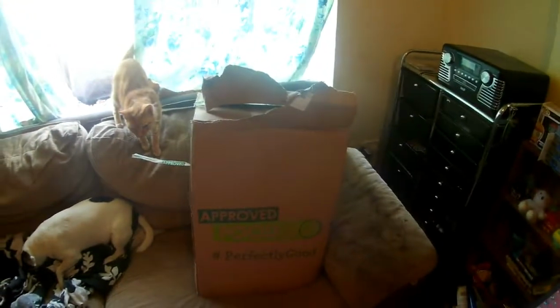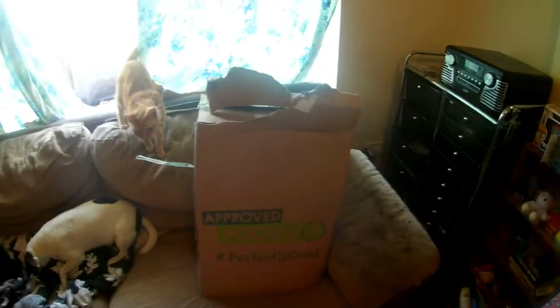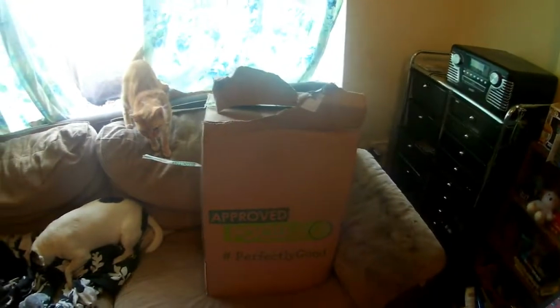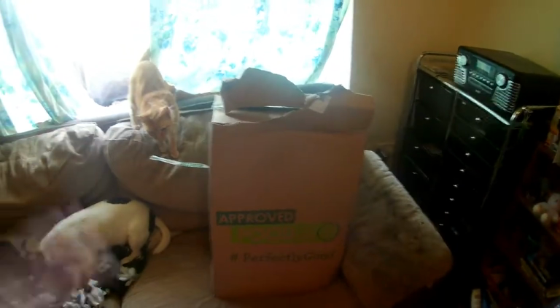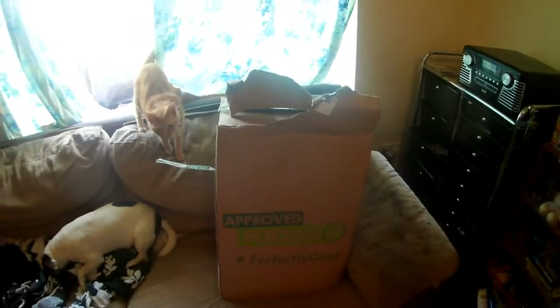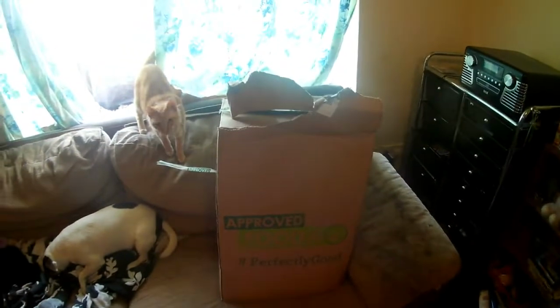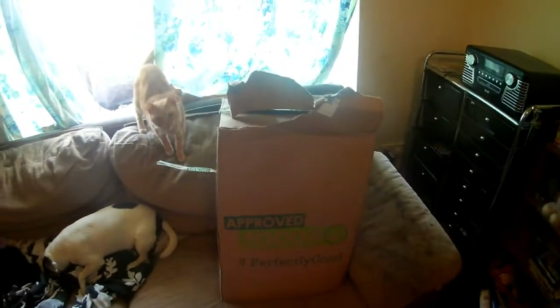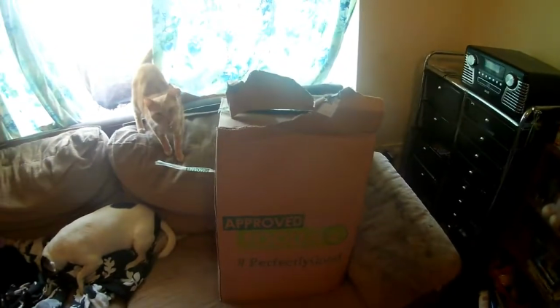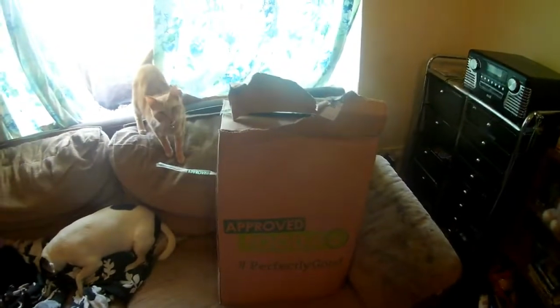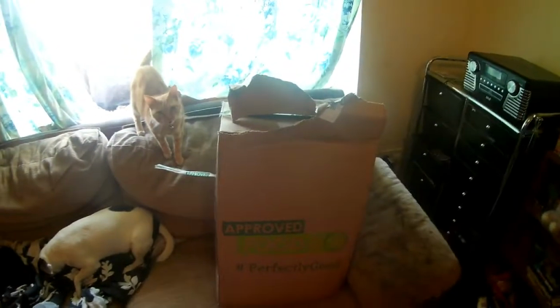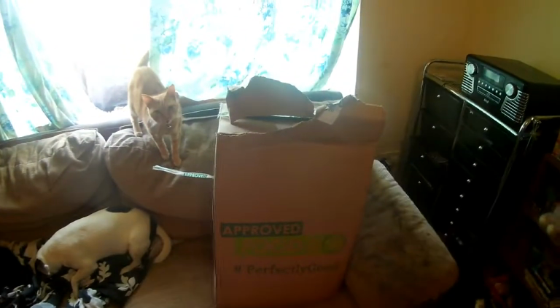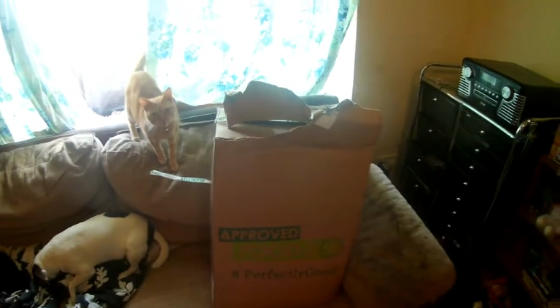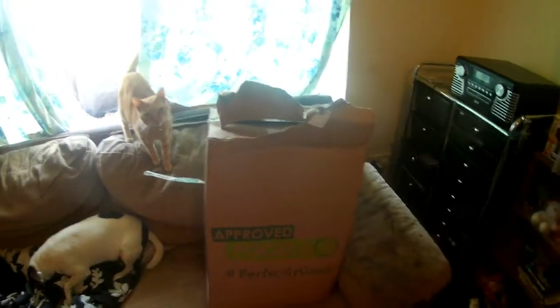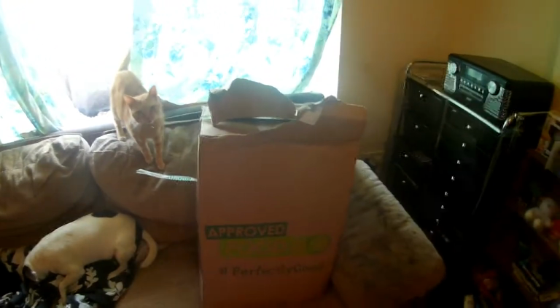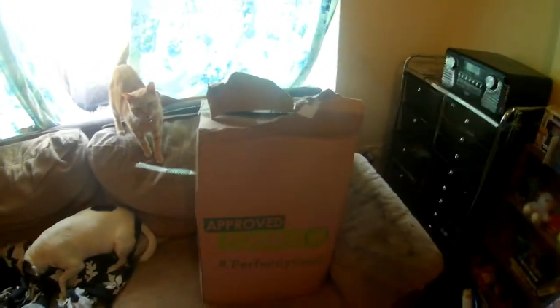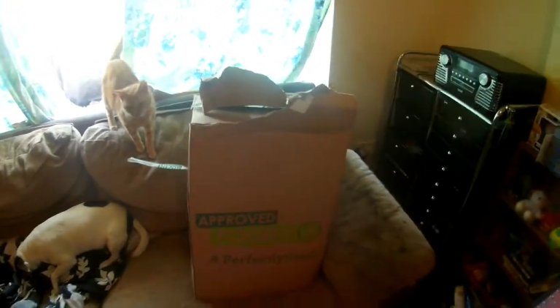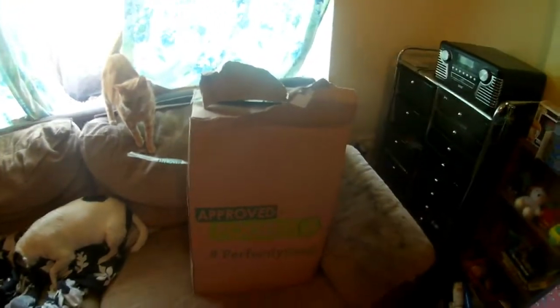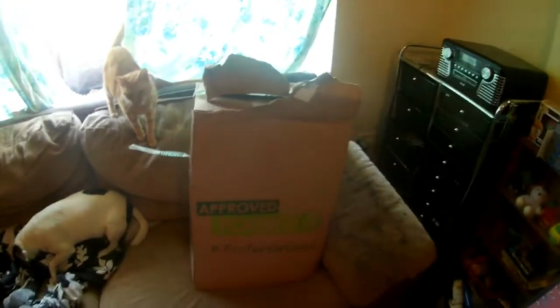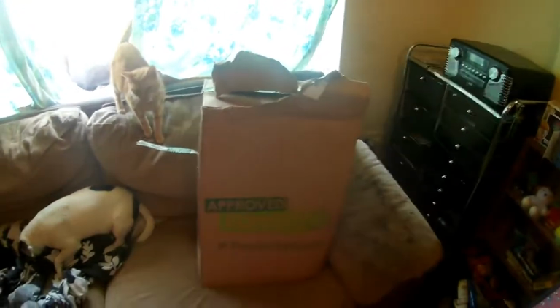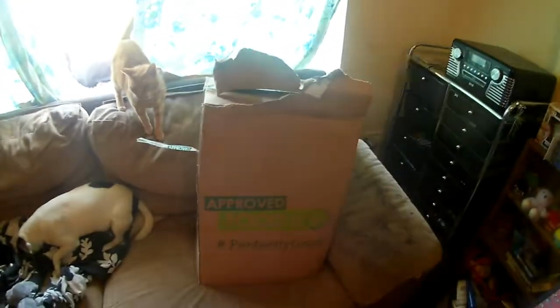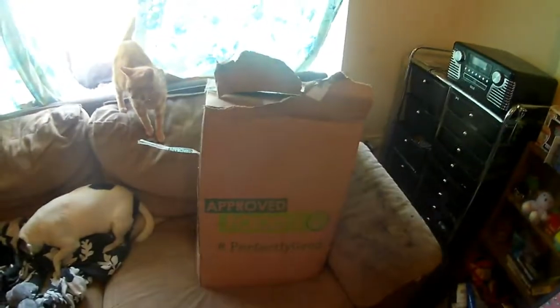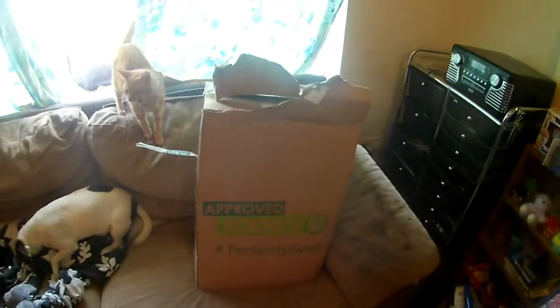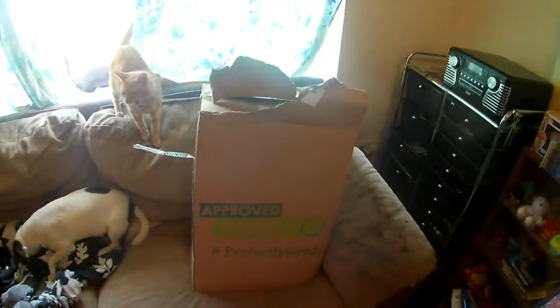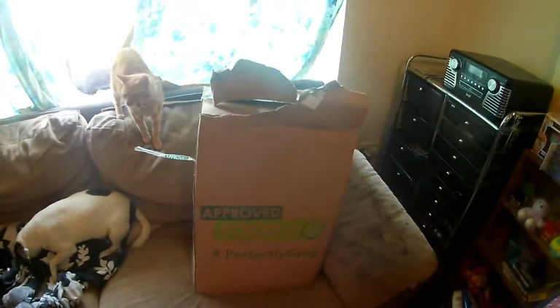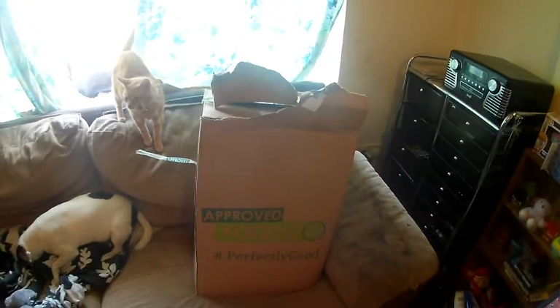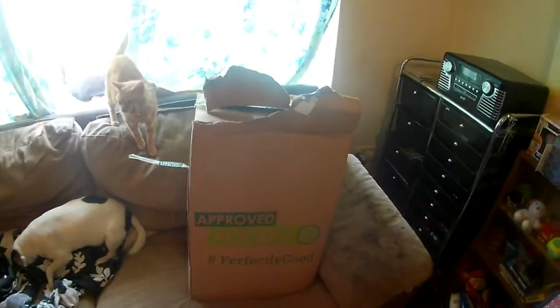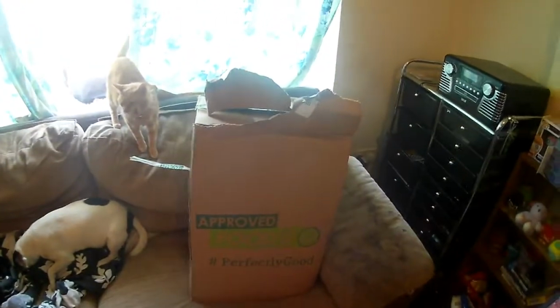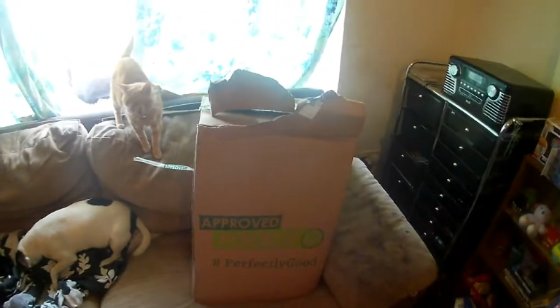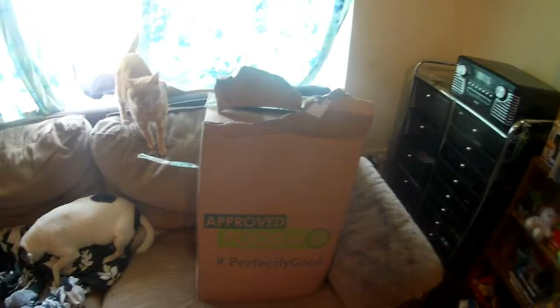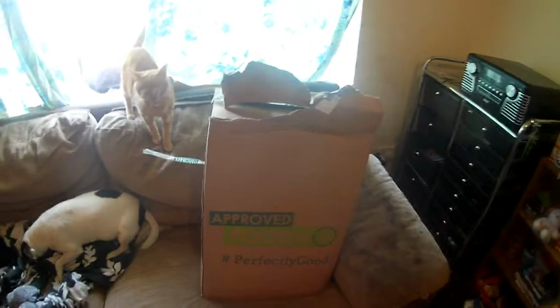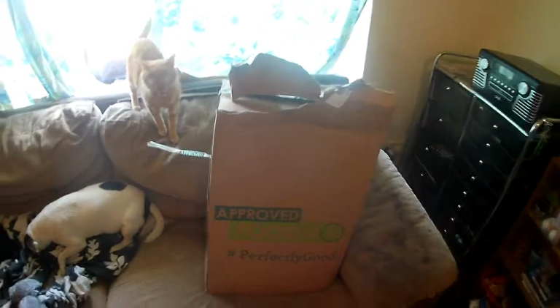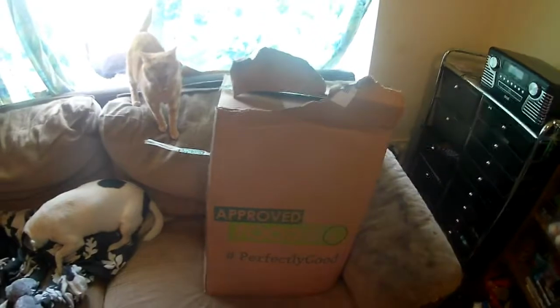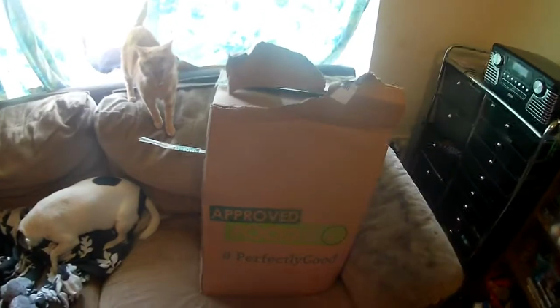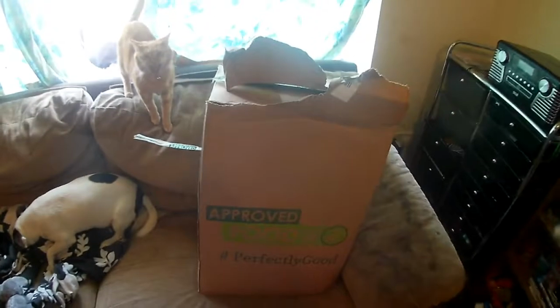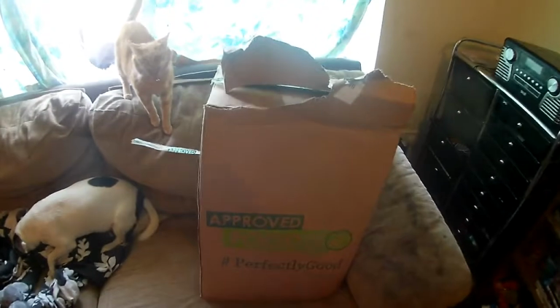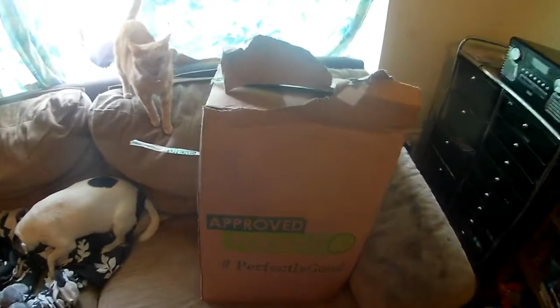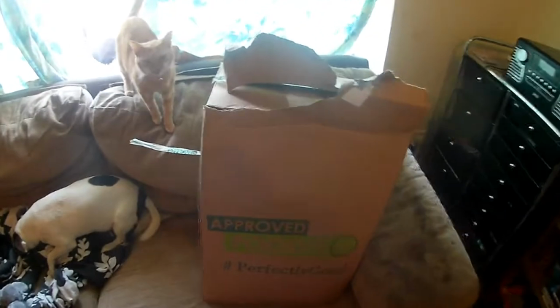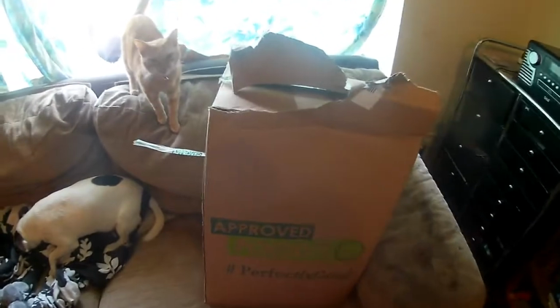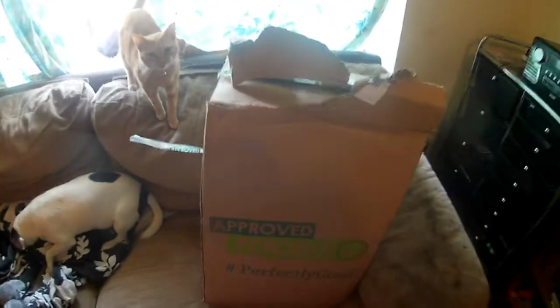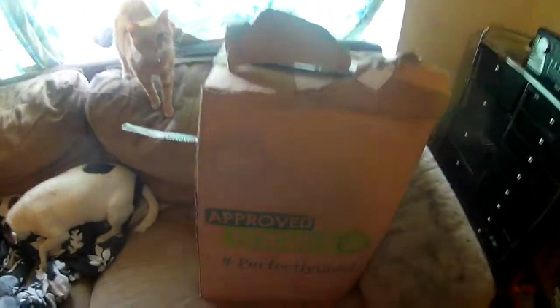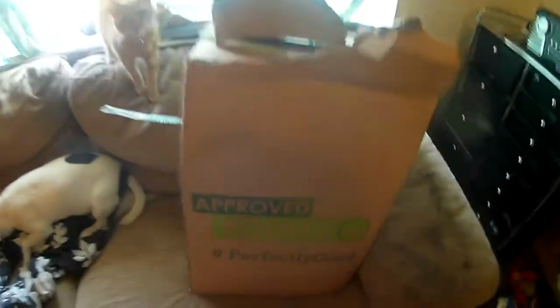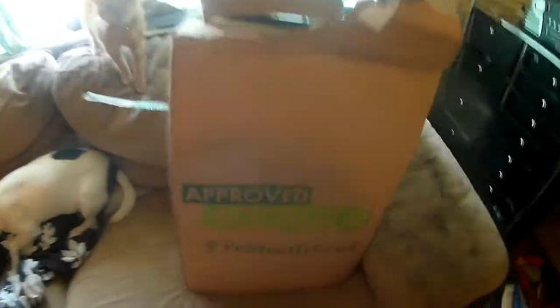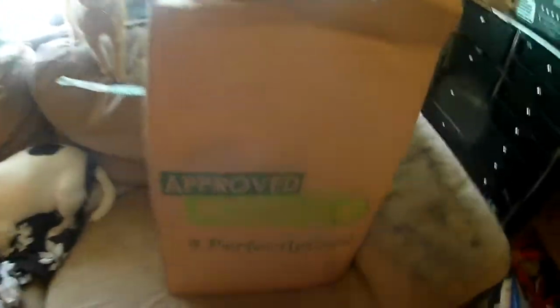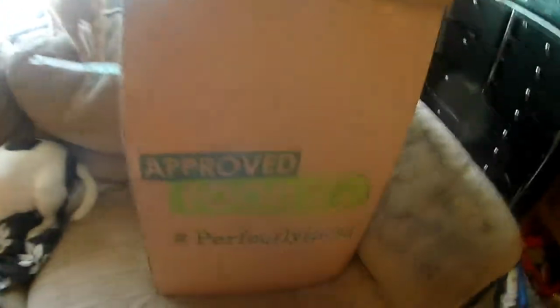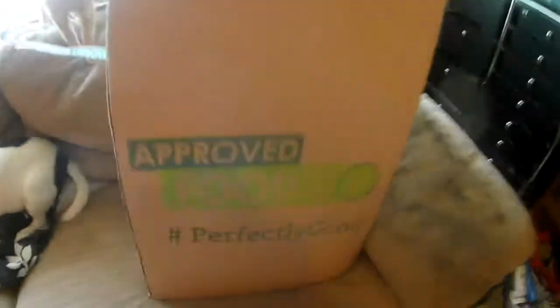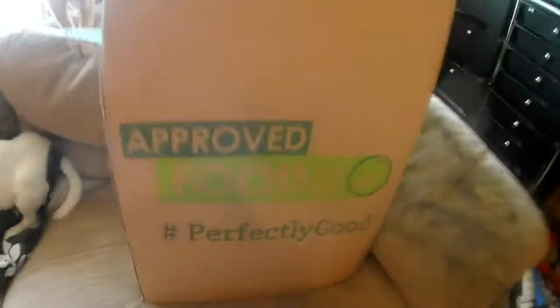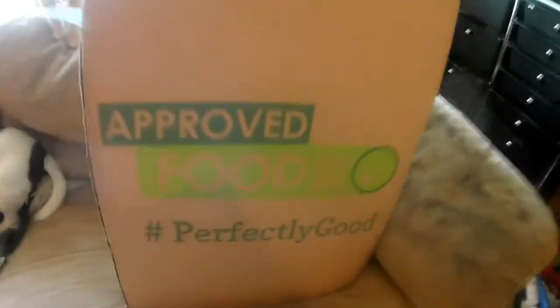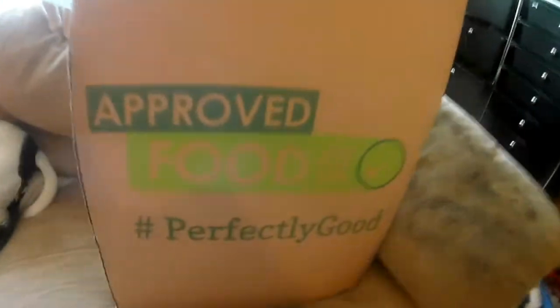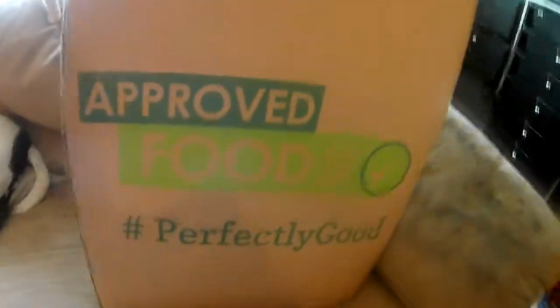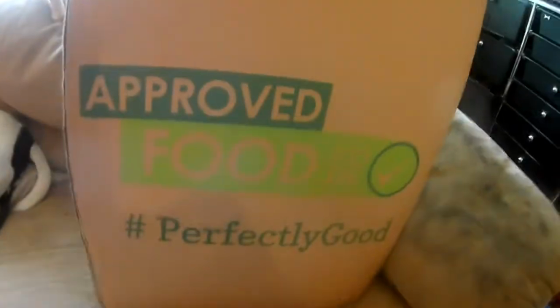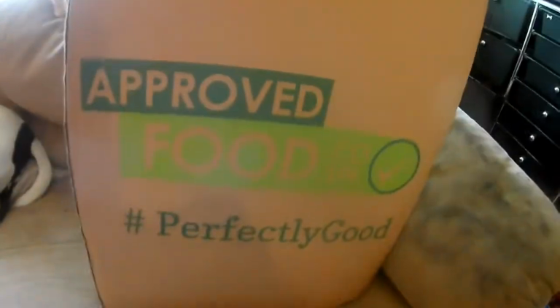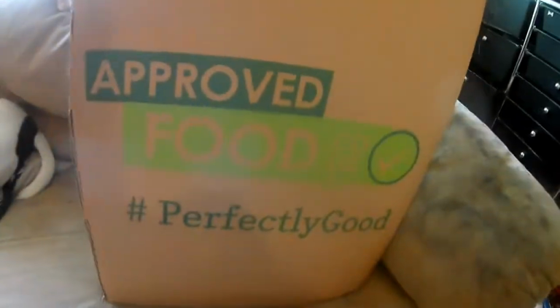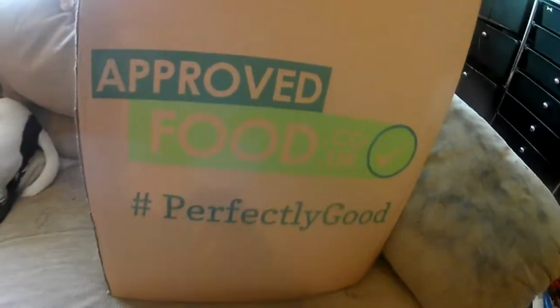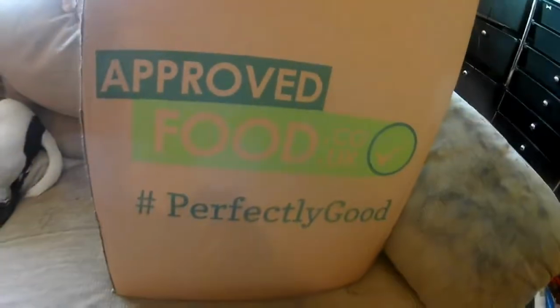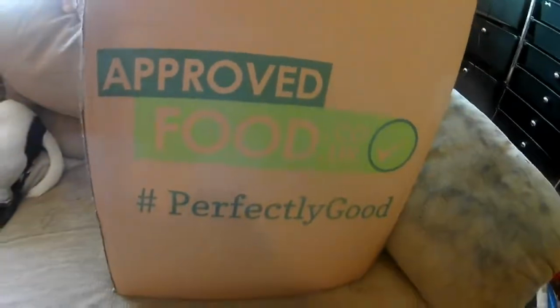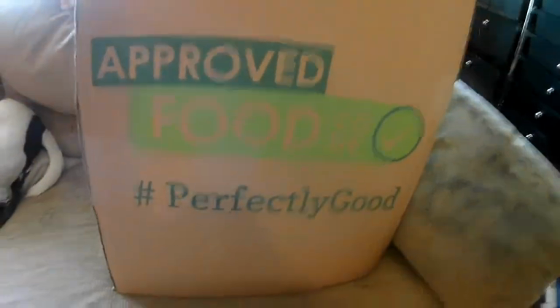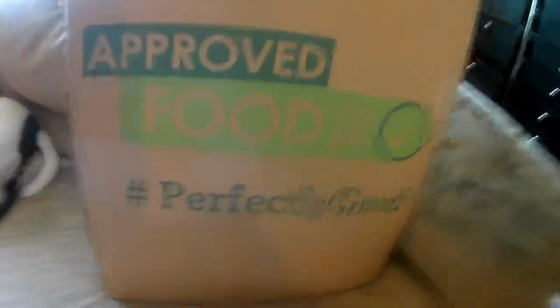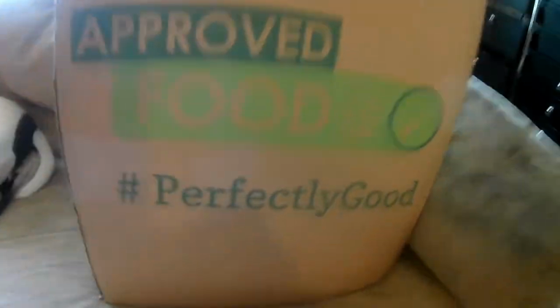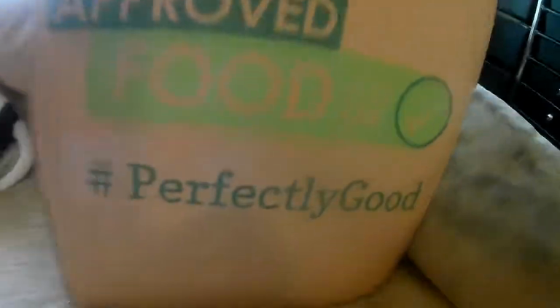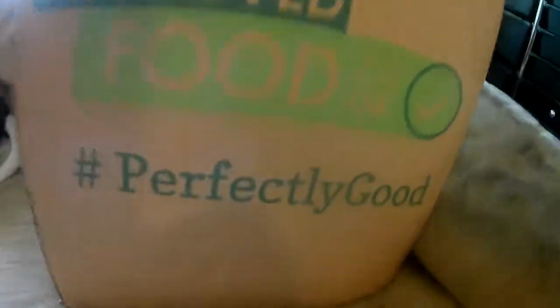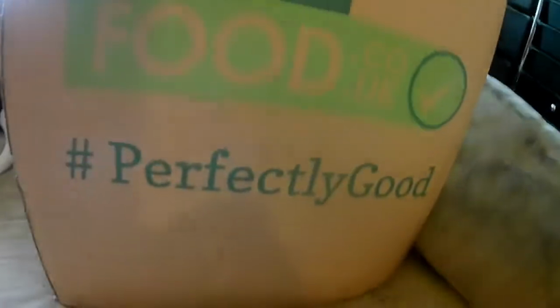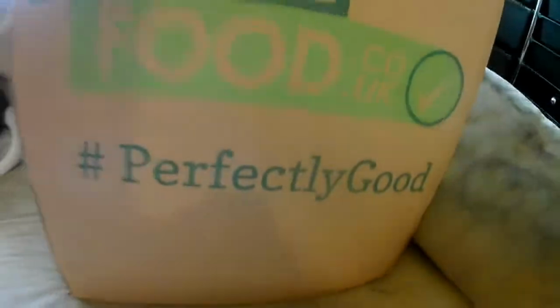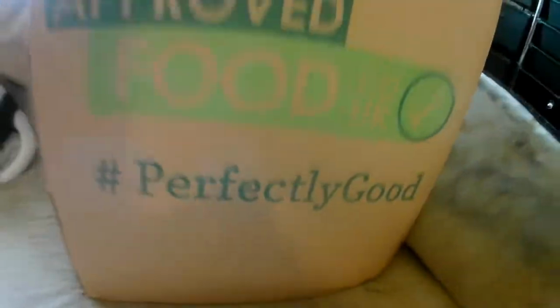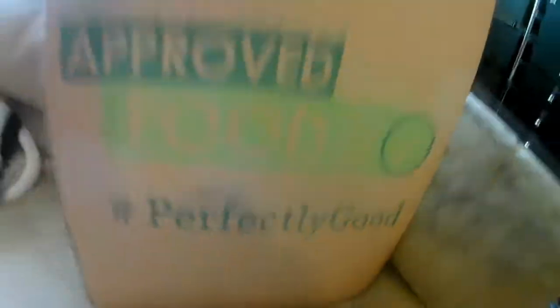Hello my friends. As you see by the title of this video, I've had a special delivery come just now. Approved food, perfectly good.